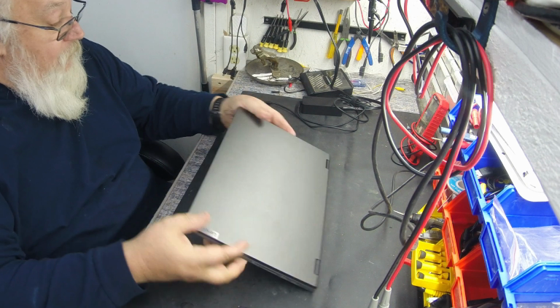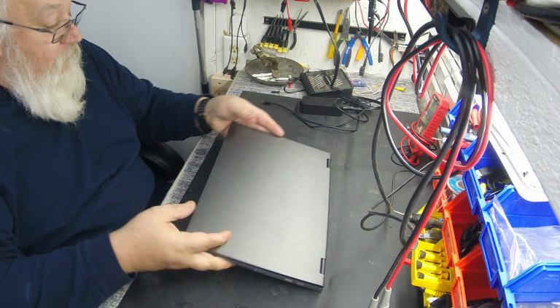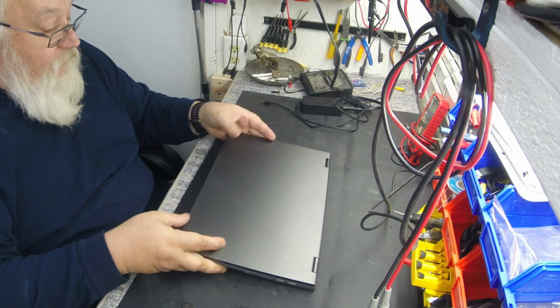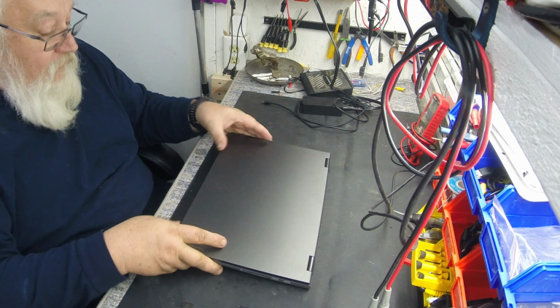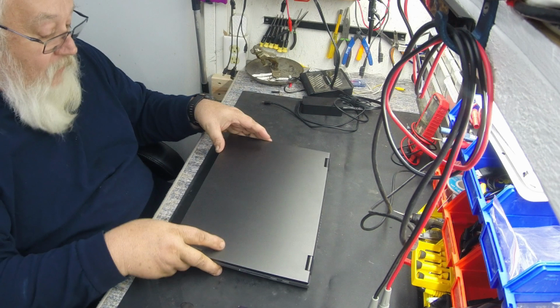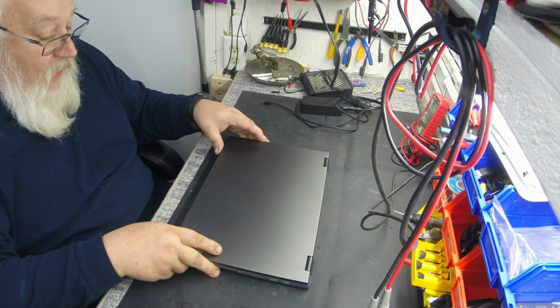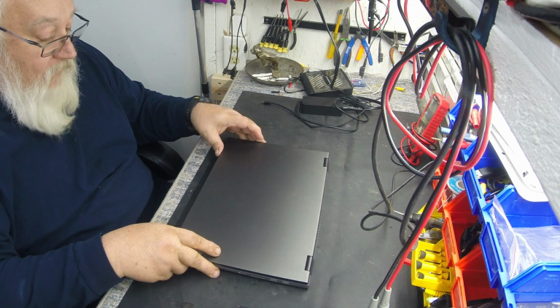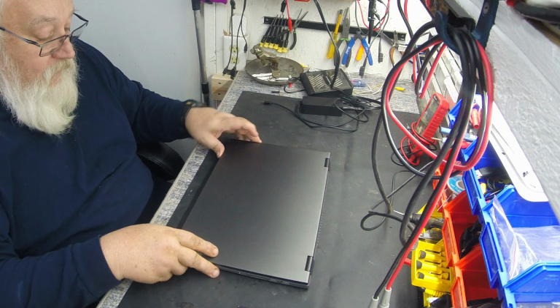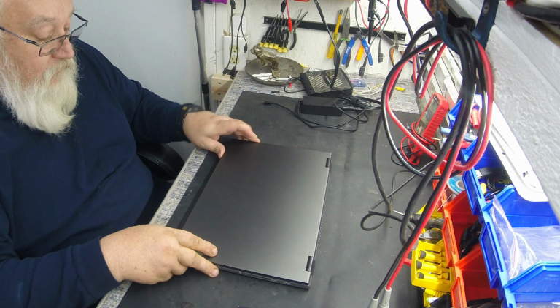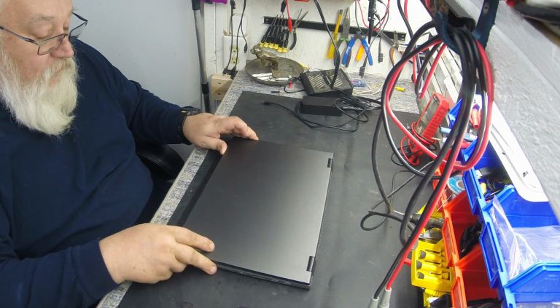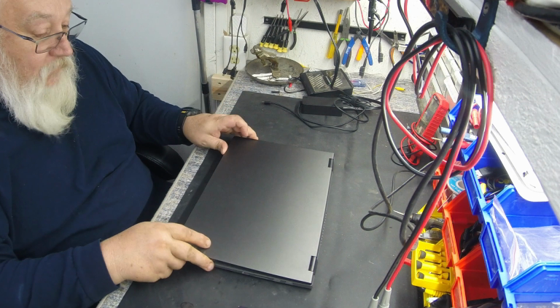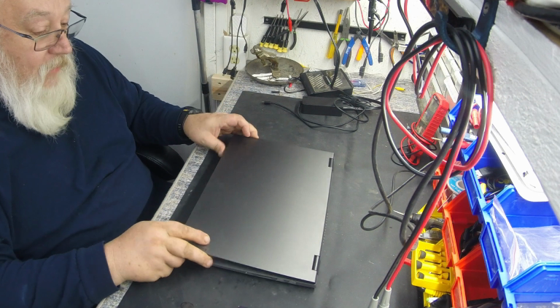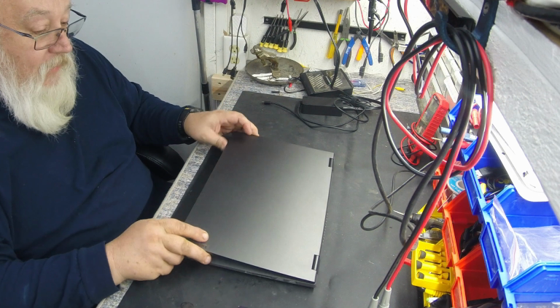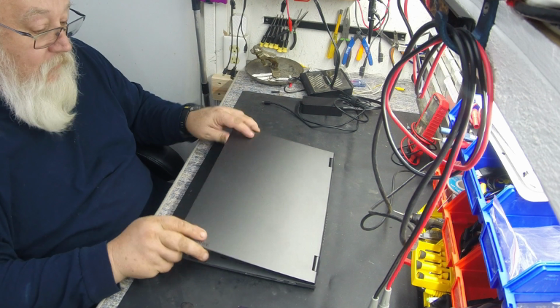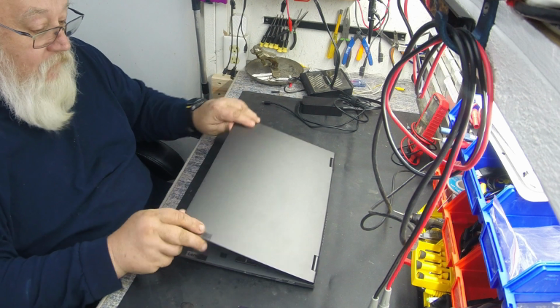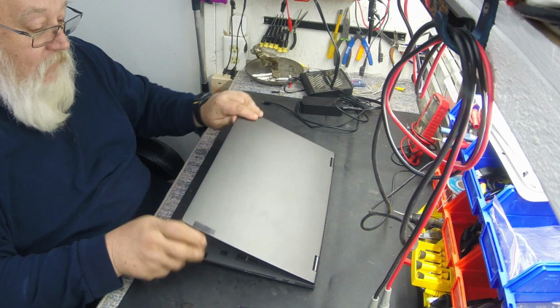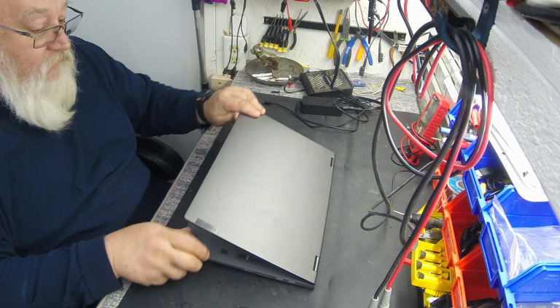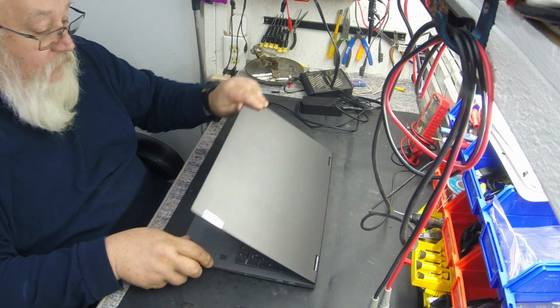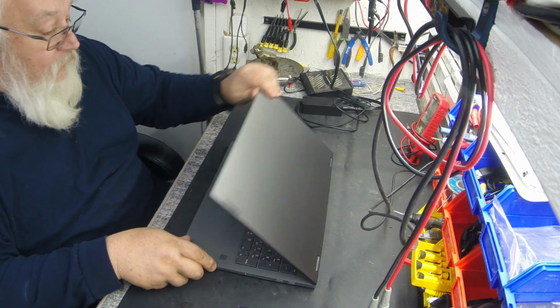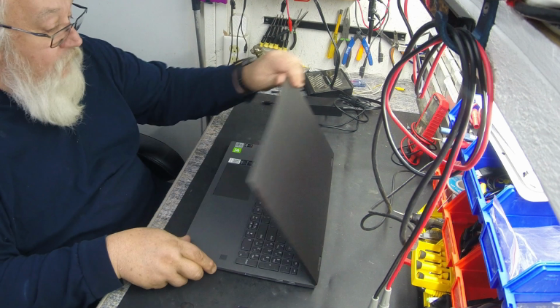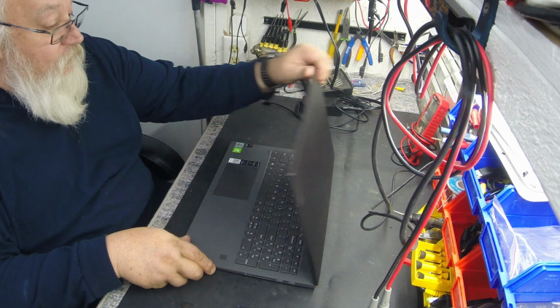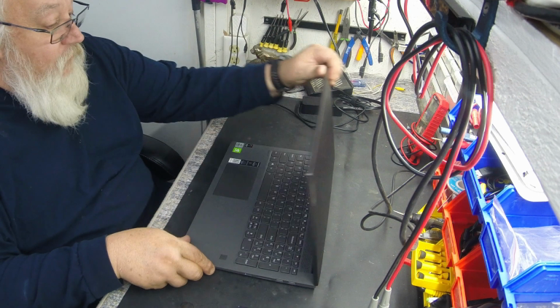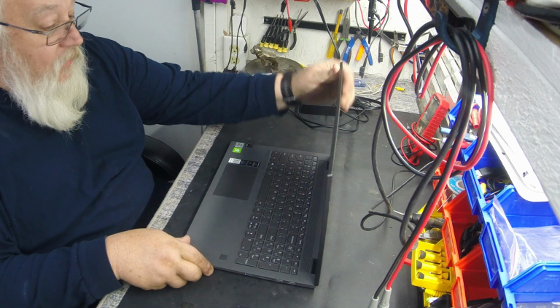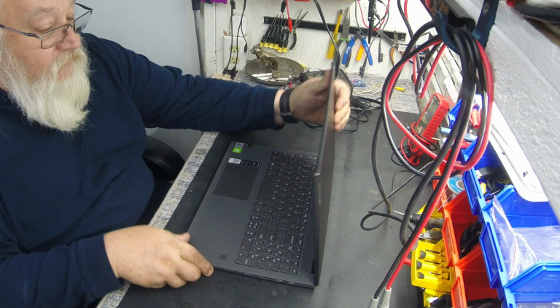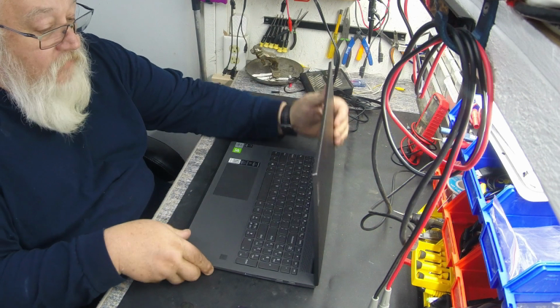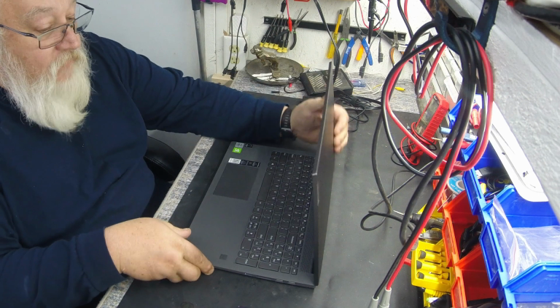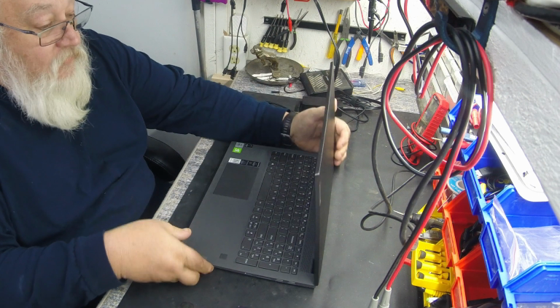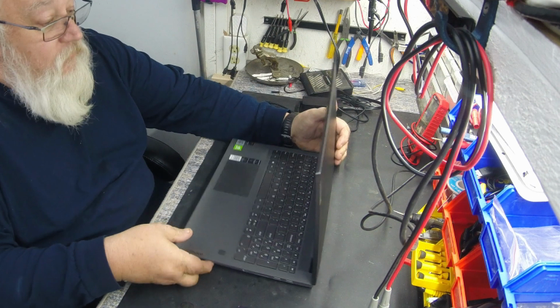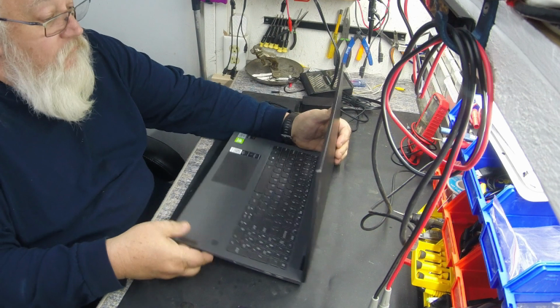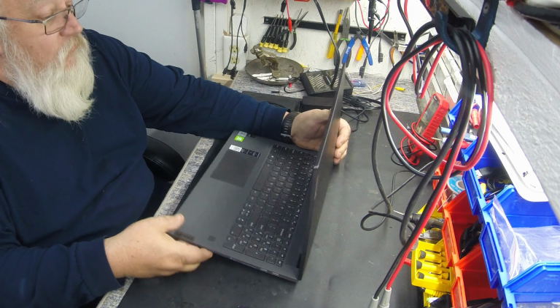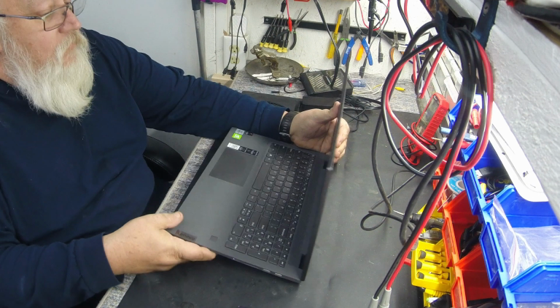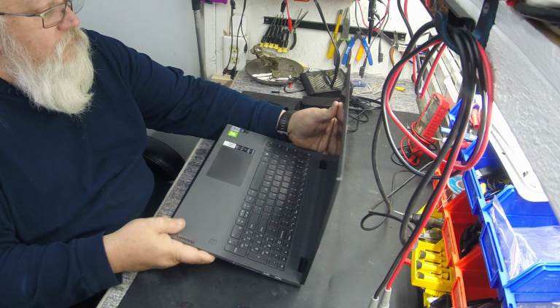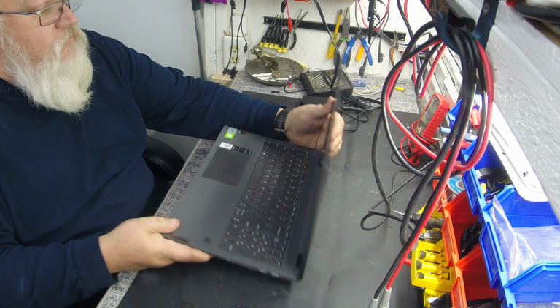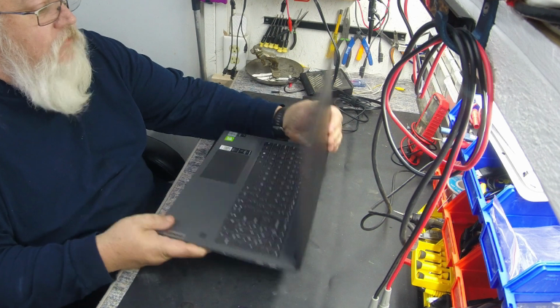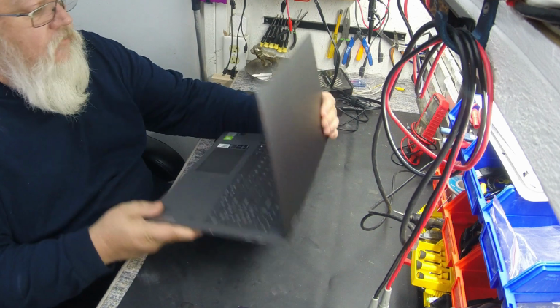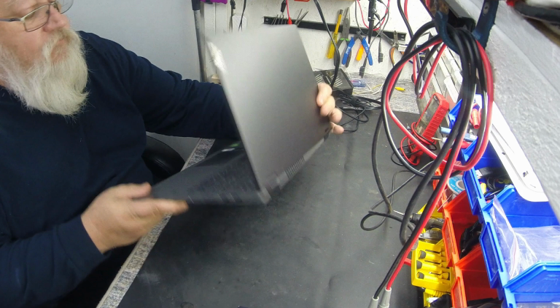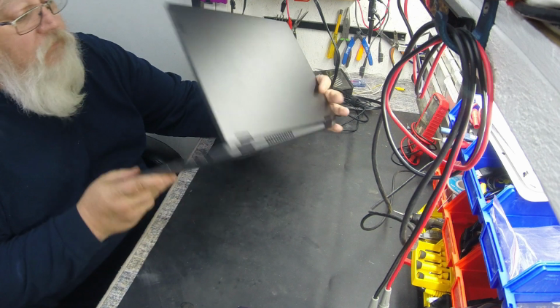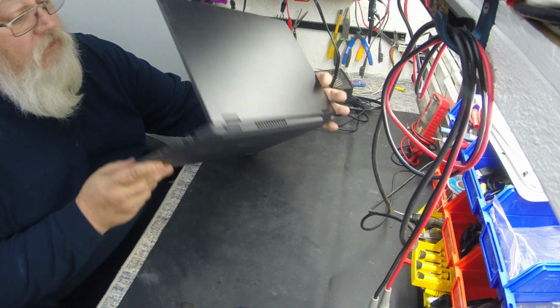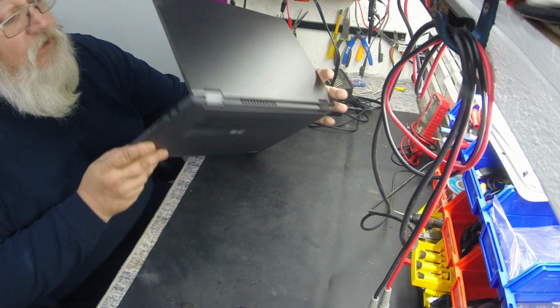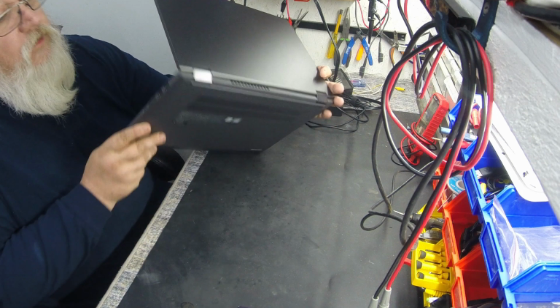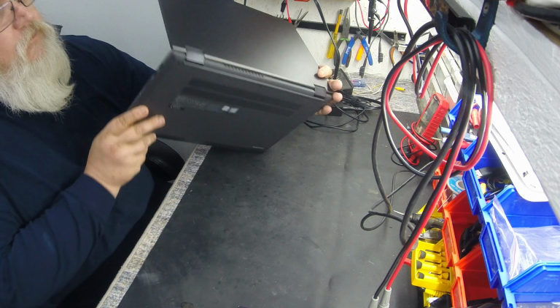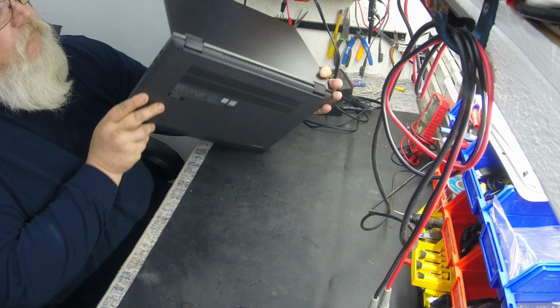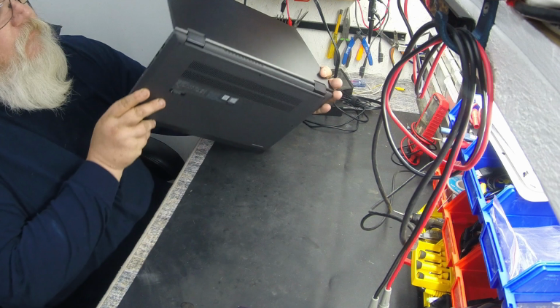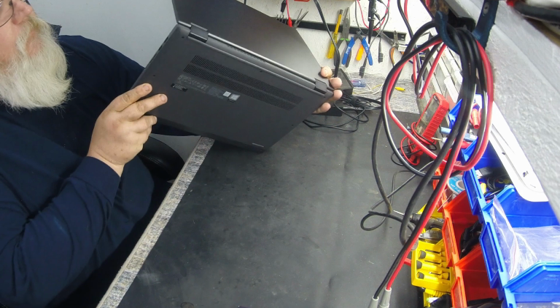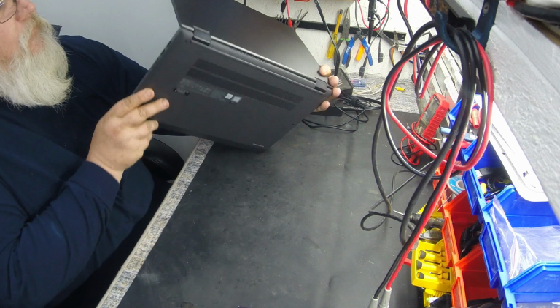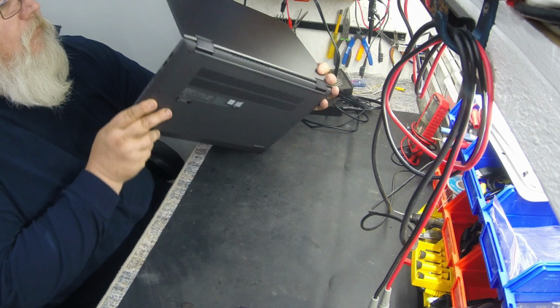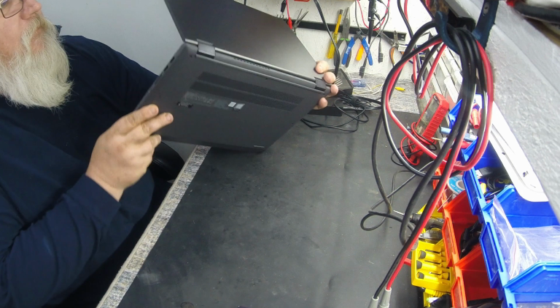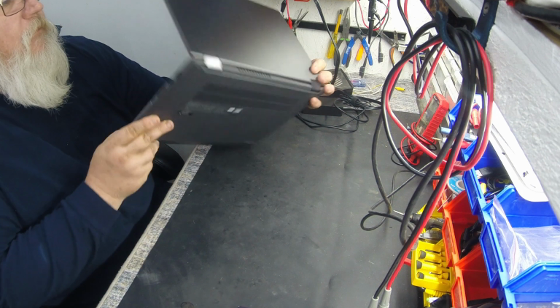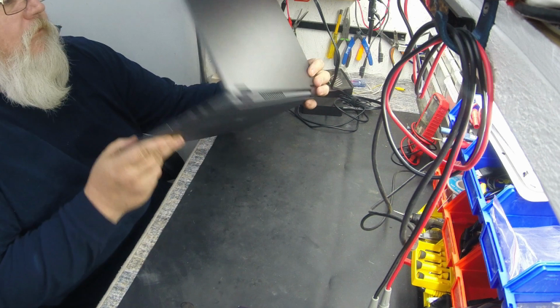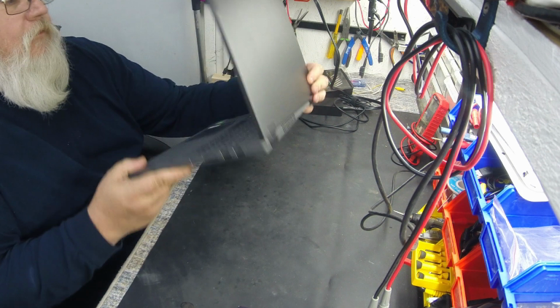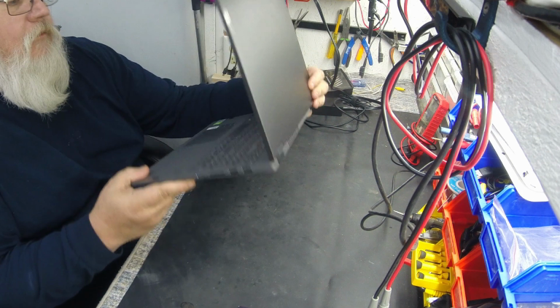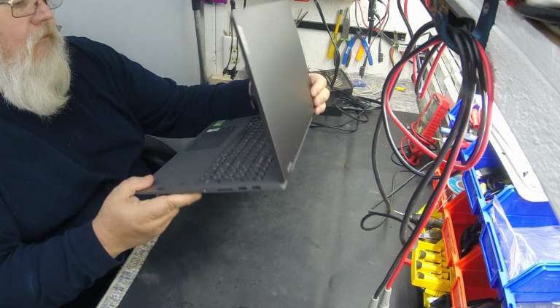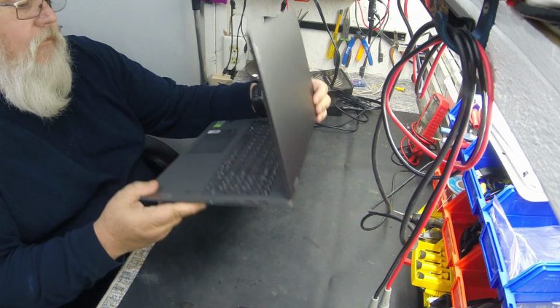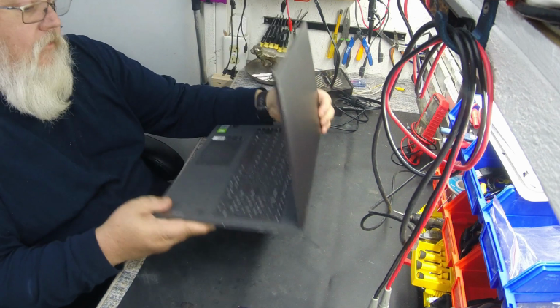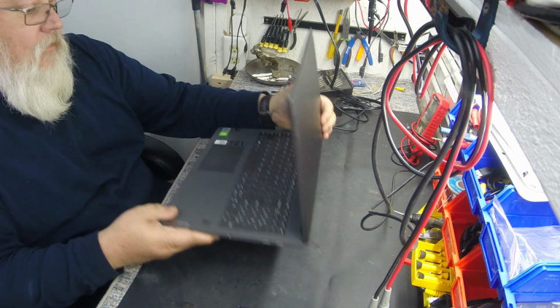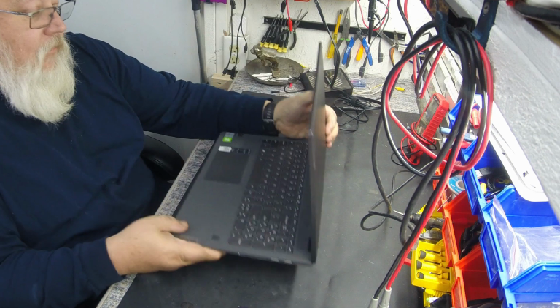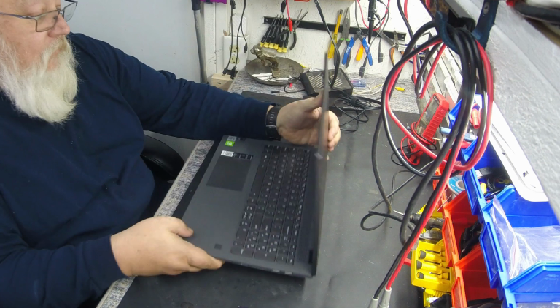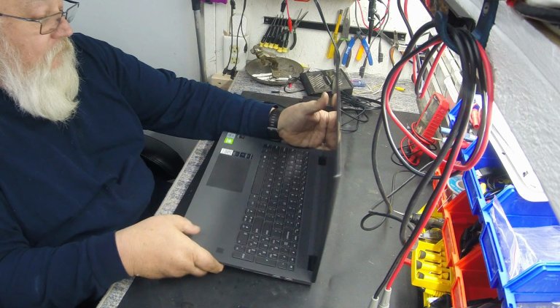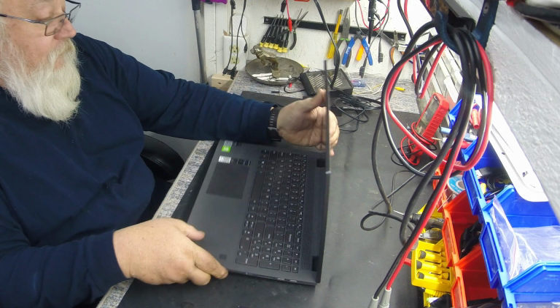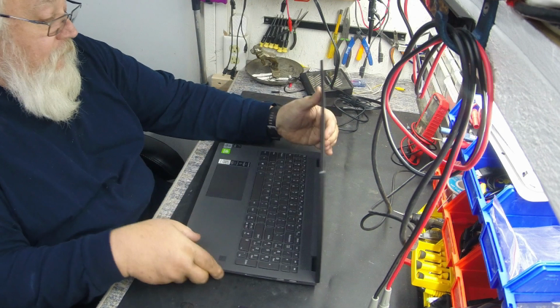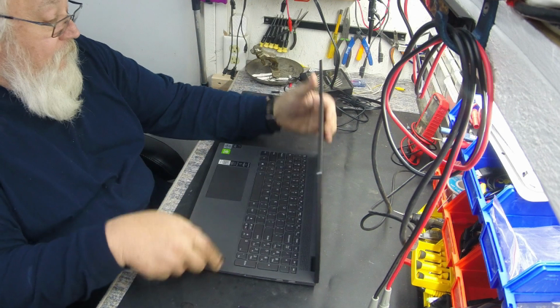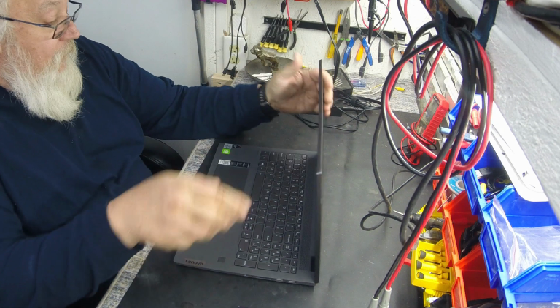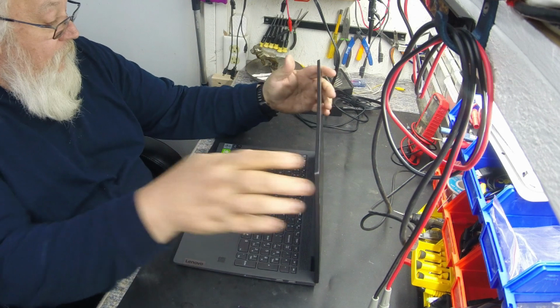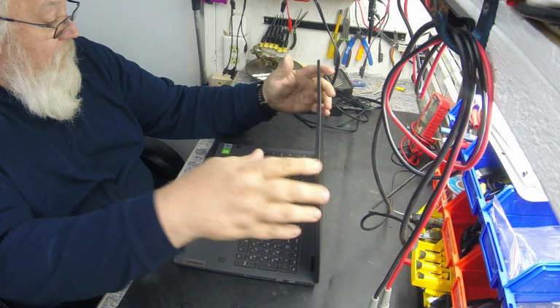This is a nice computer, man. I can't believe how thin it is for an i7 and the performance it gets.